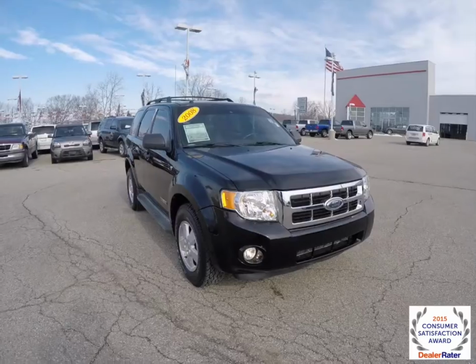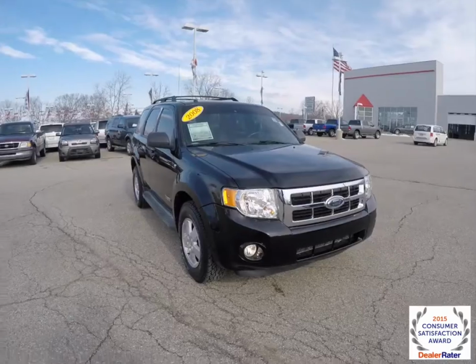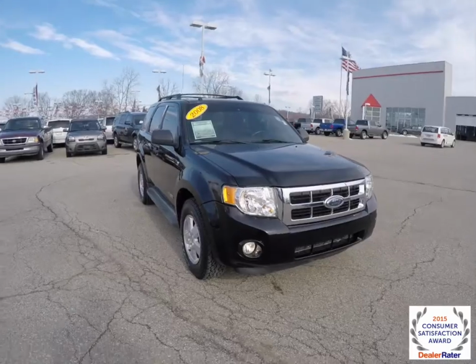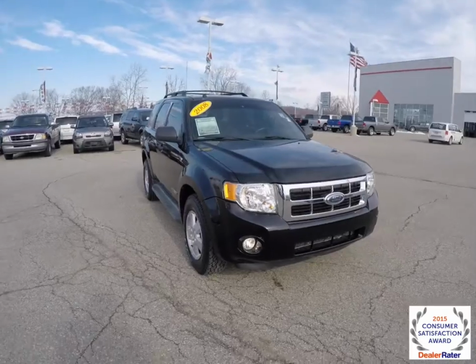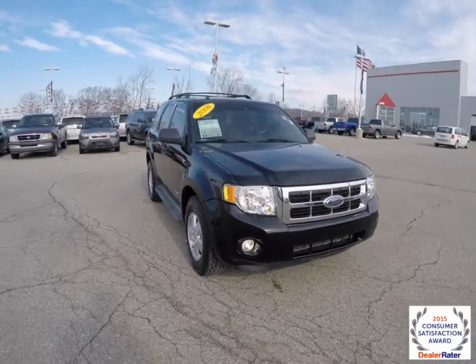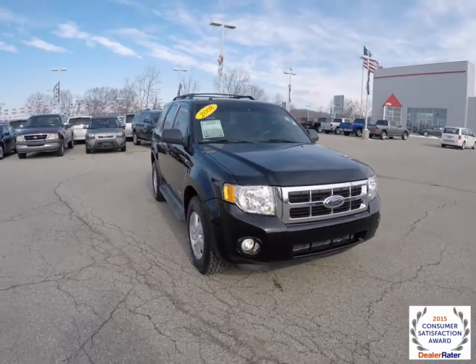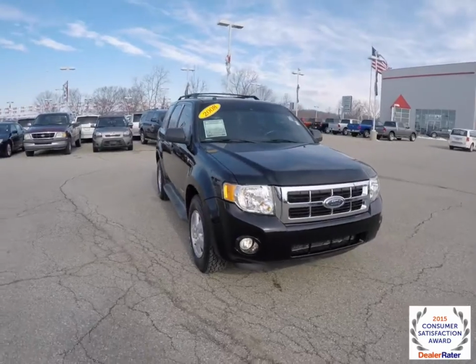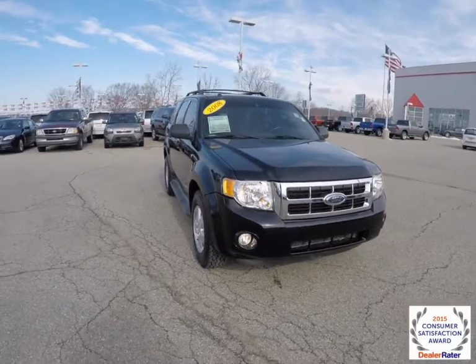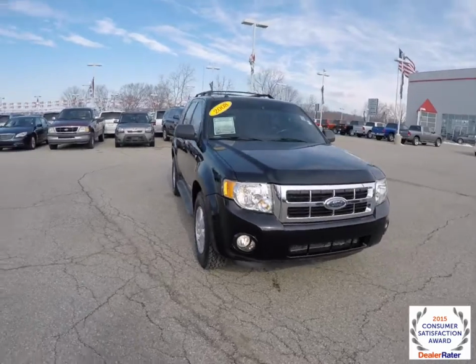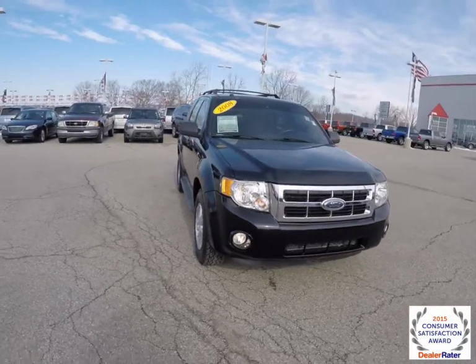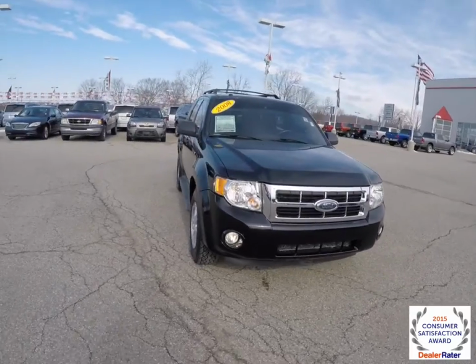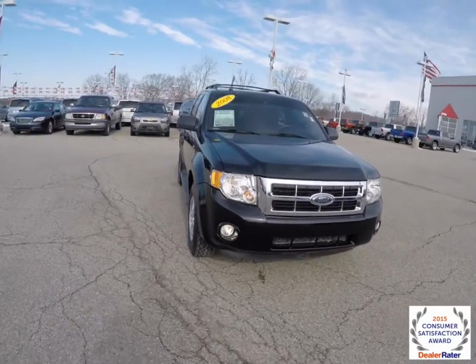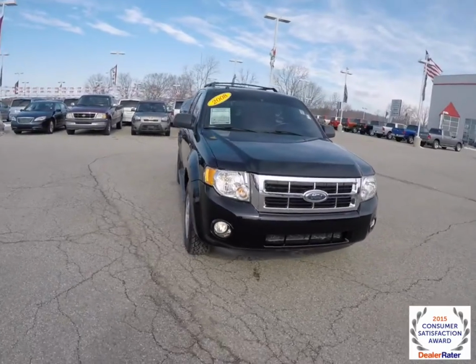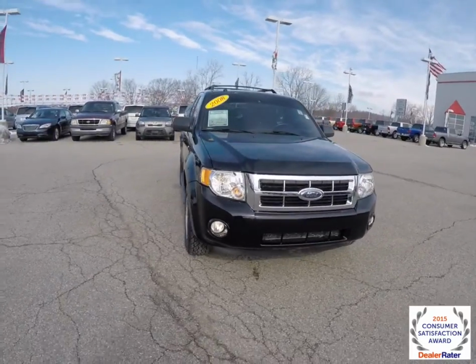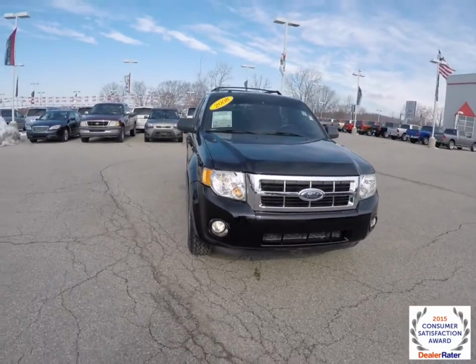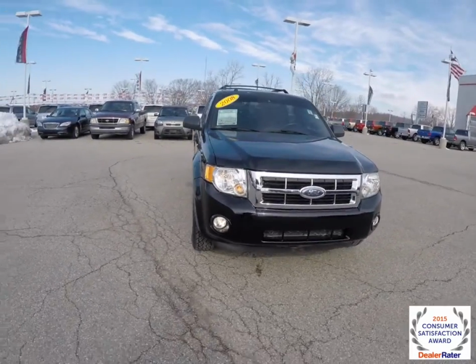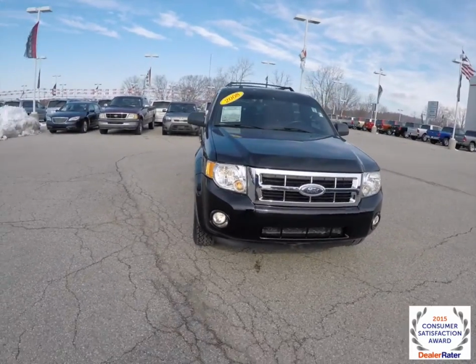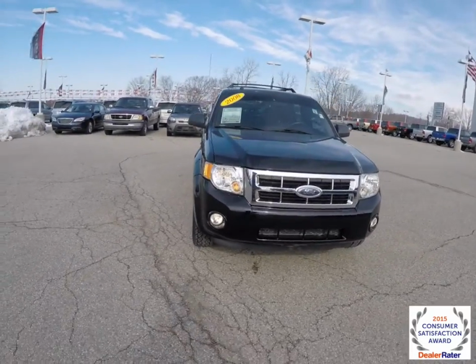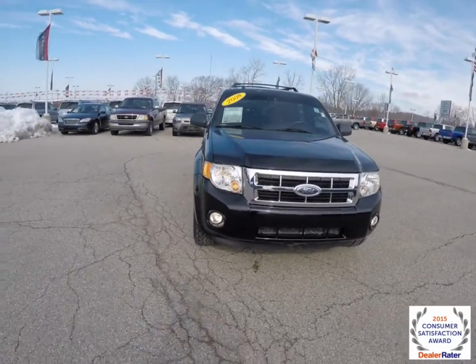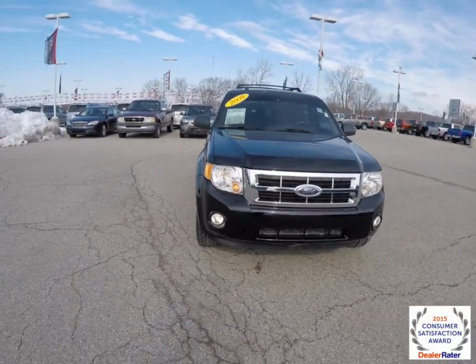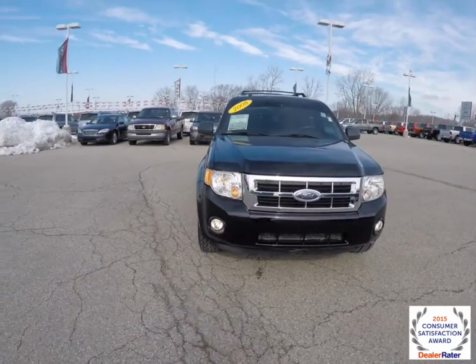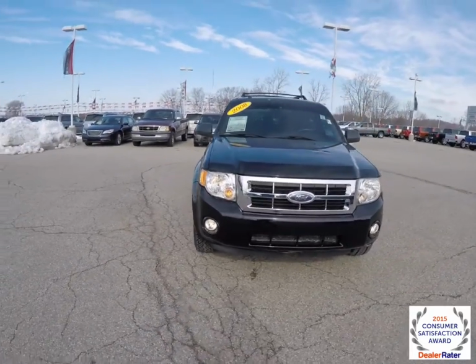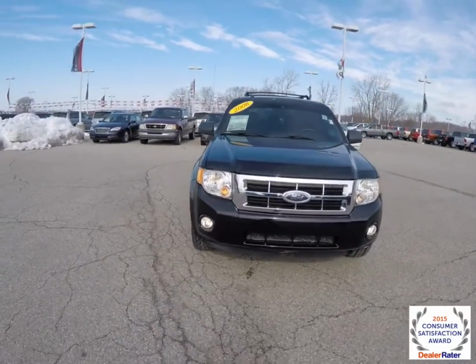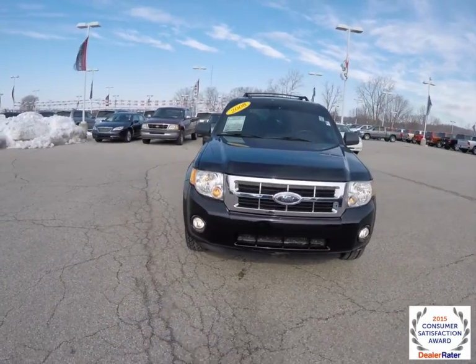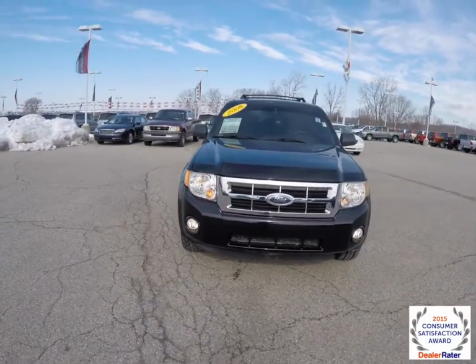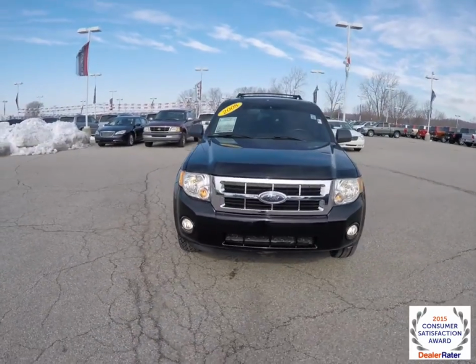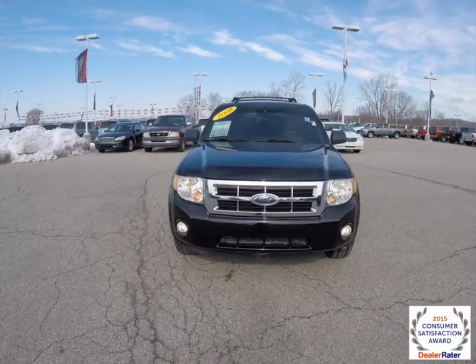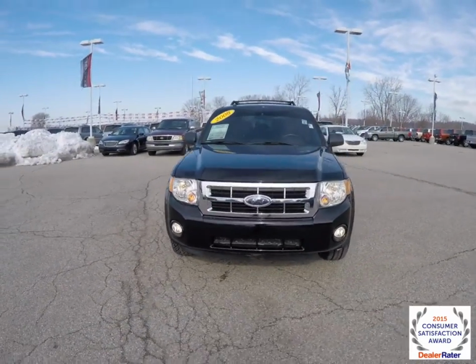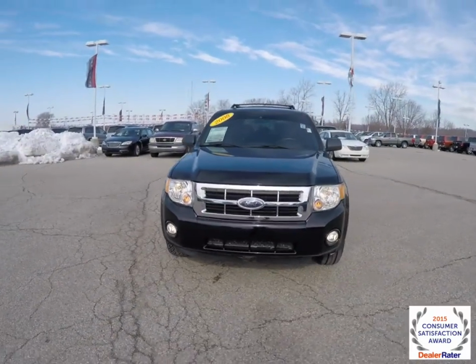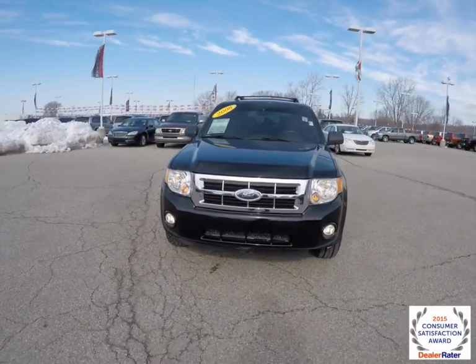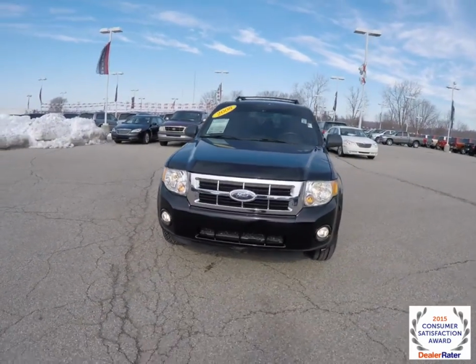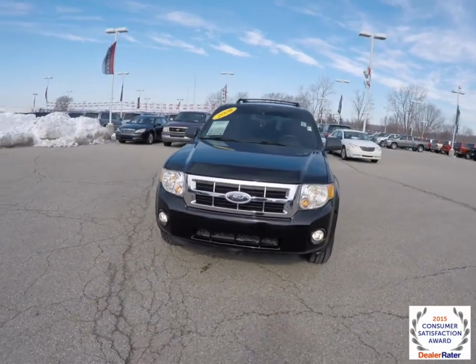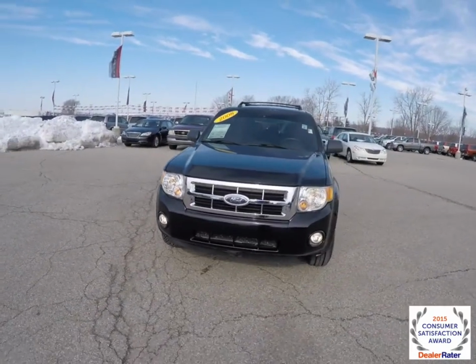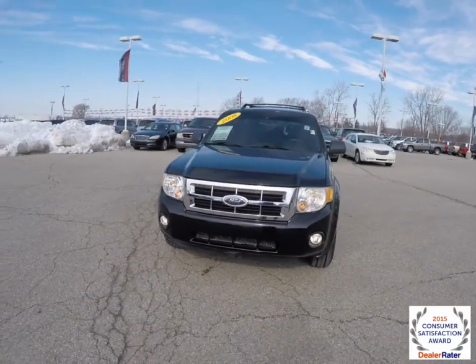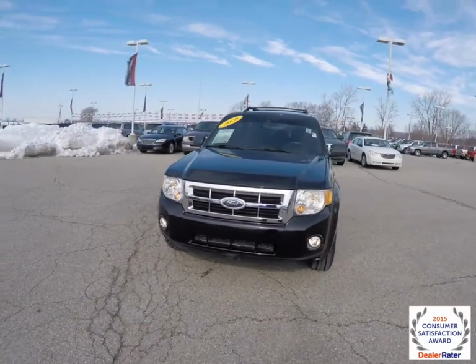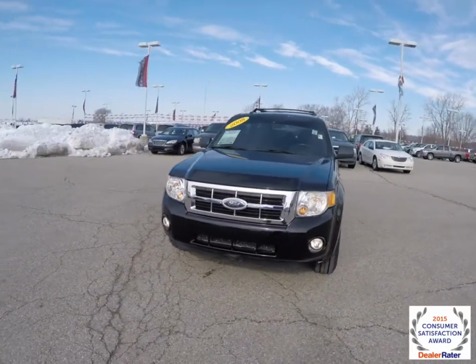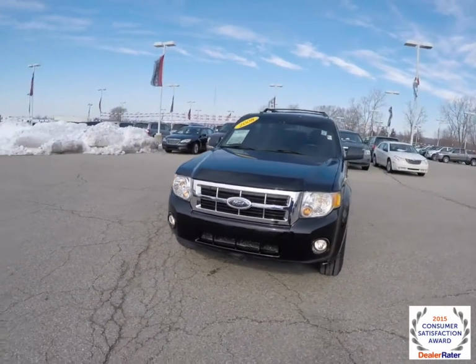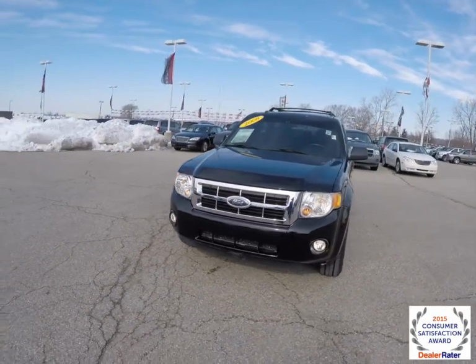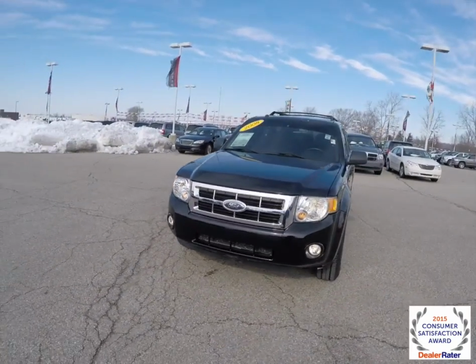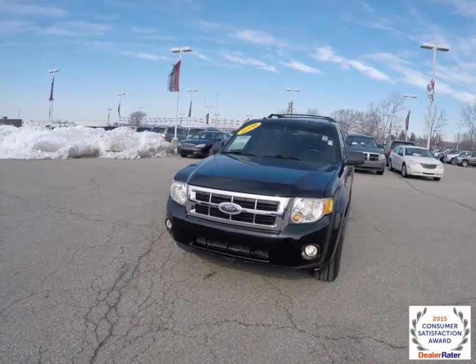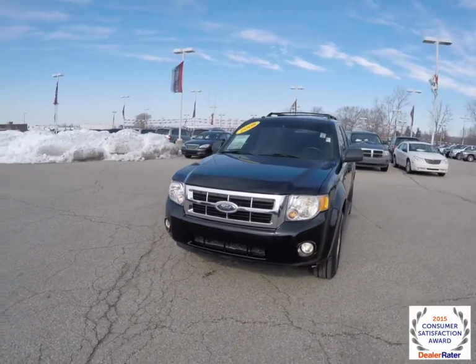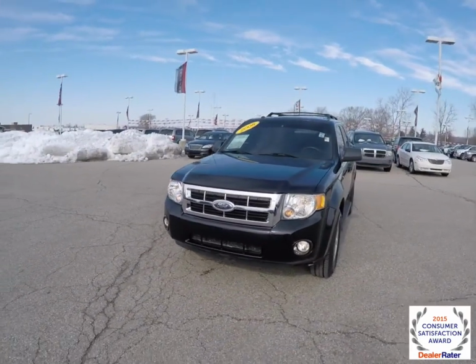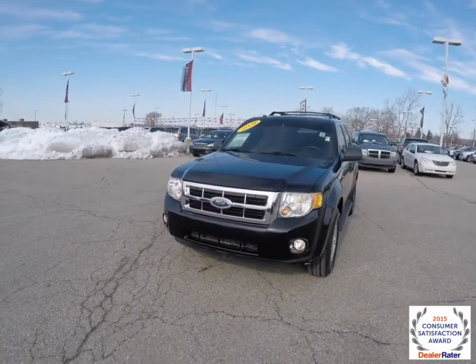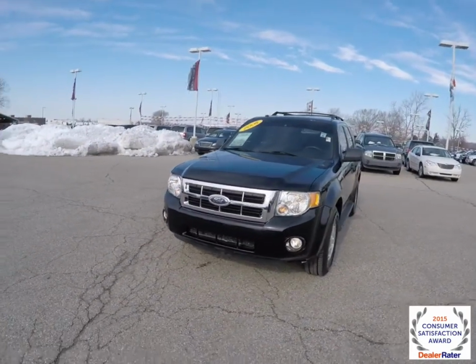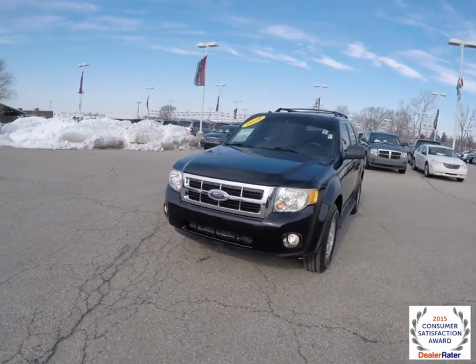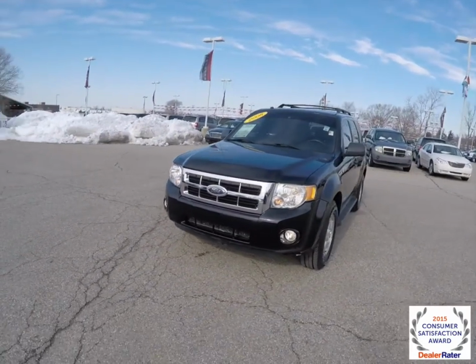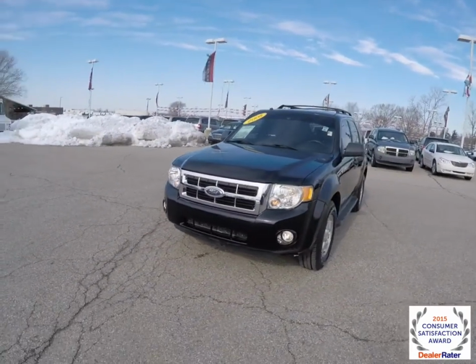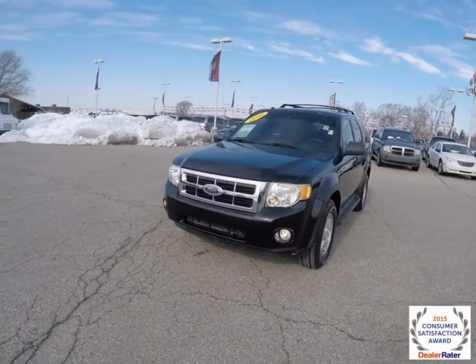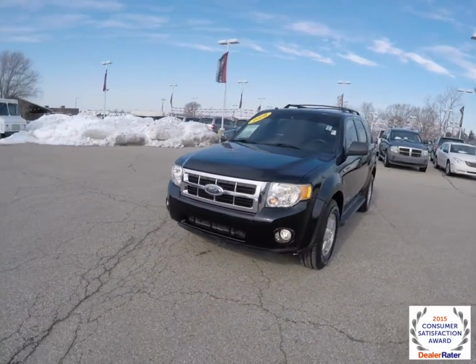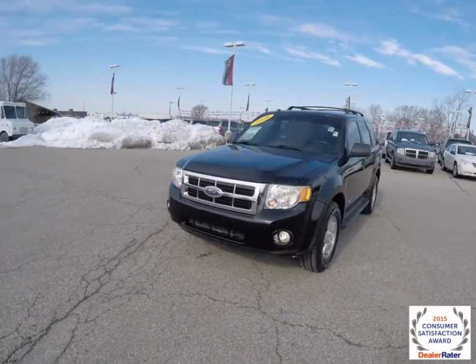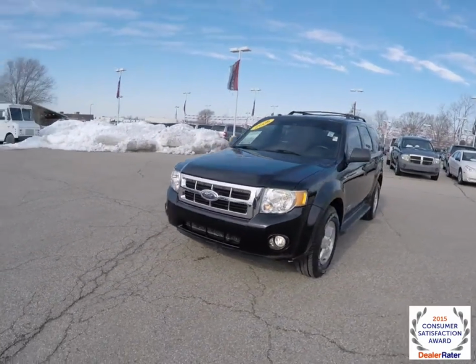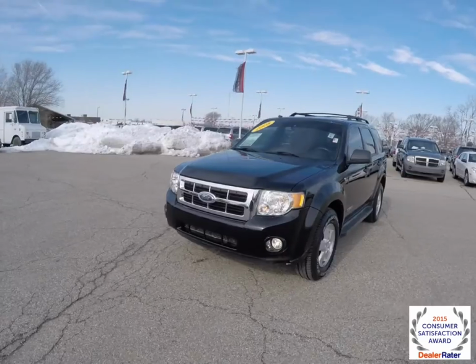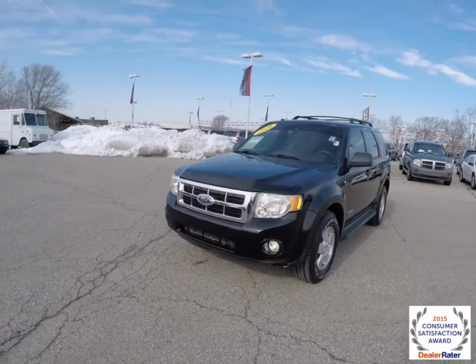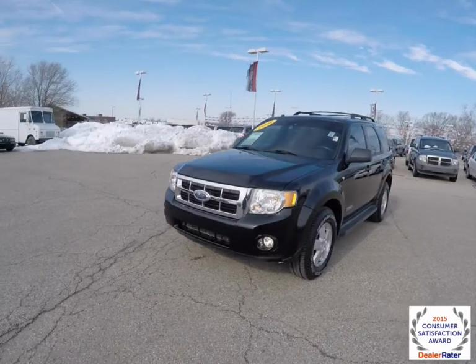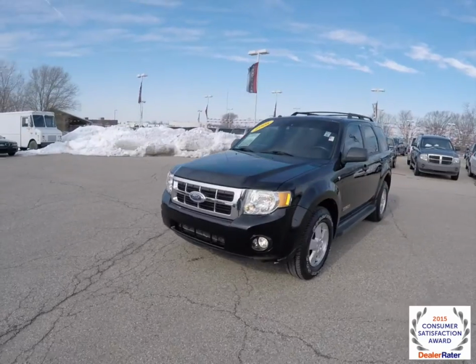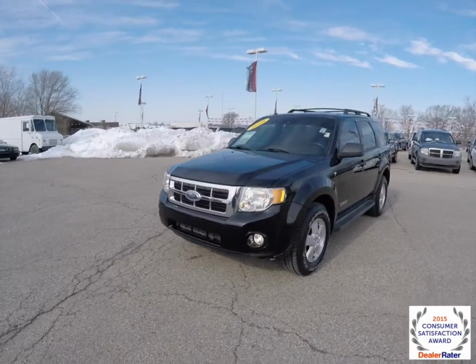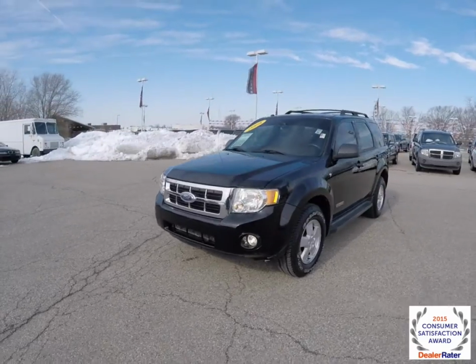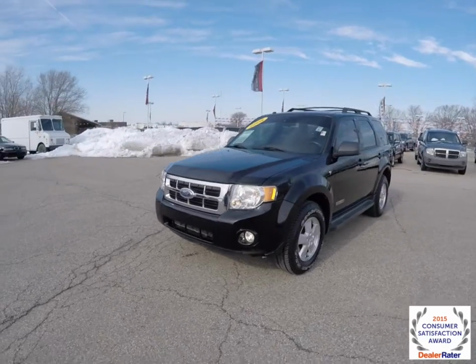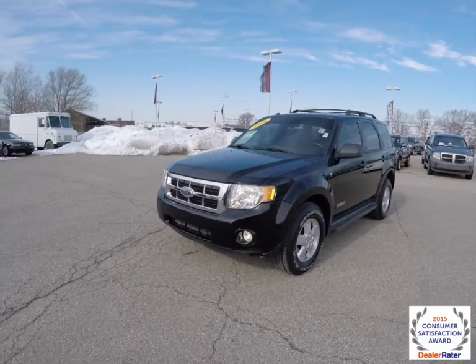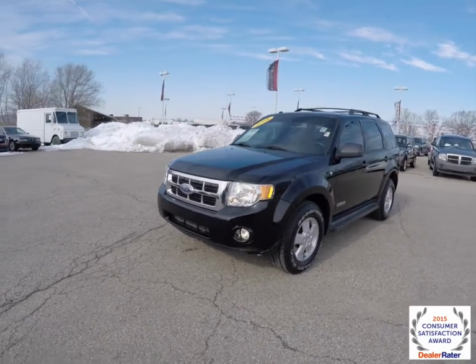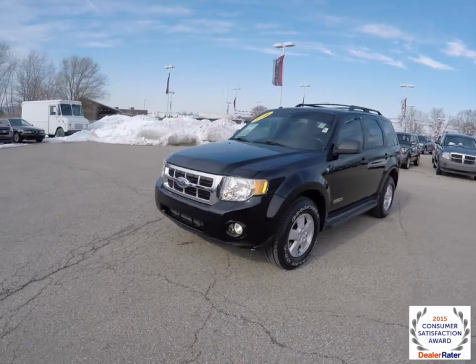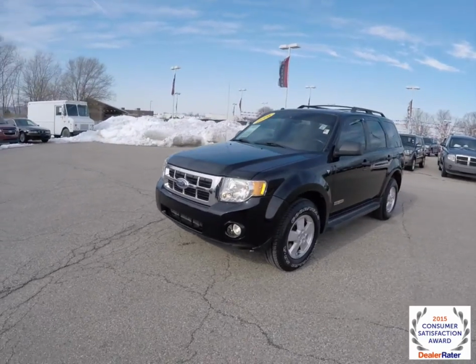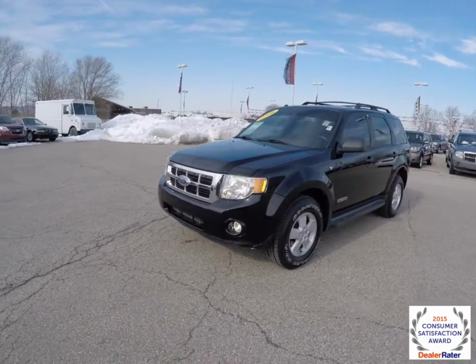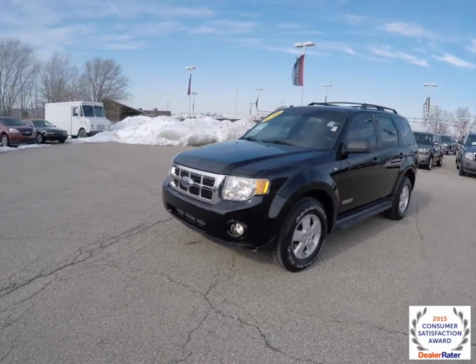Hello everyone, today we're going to take a quick walk around and look at this 2008 Ford Escape XLT.